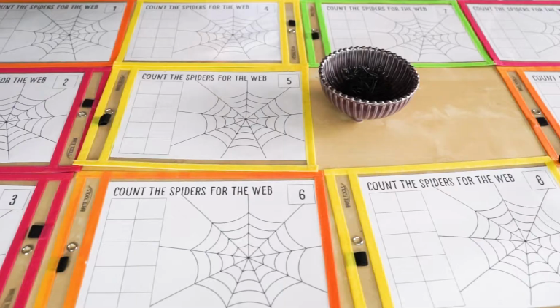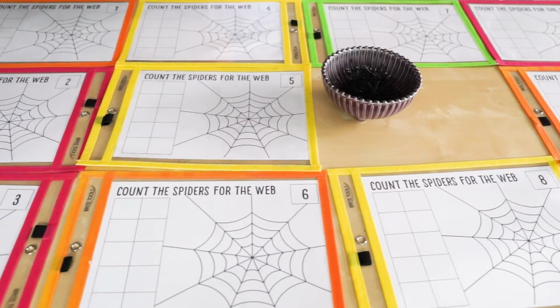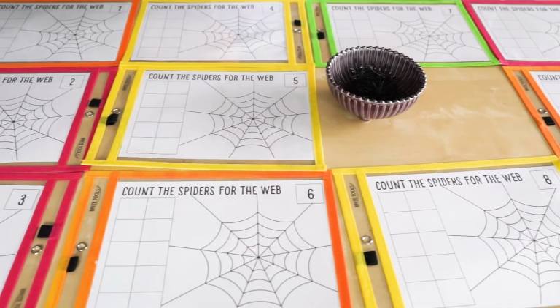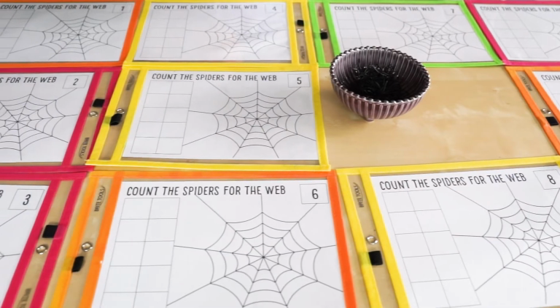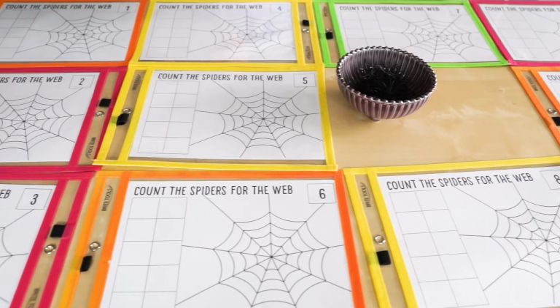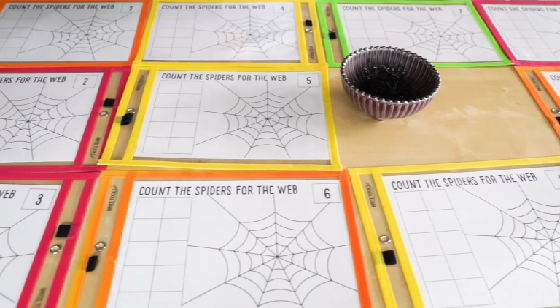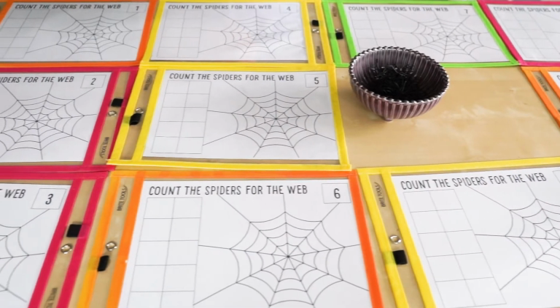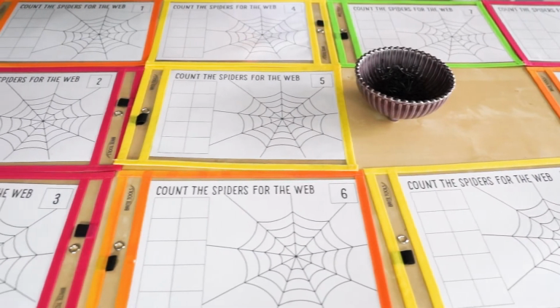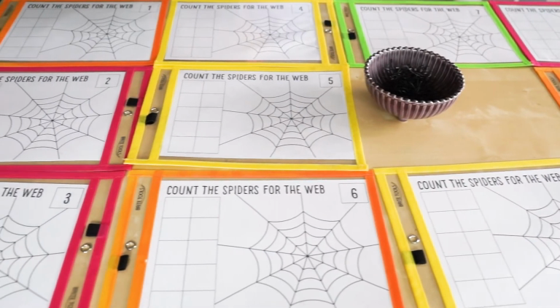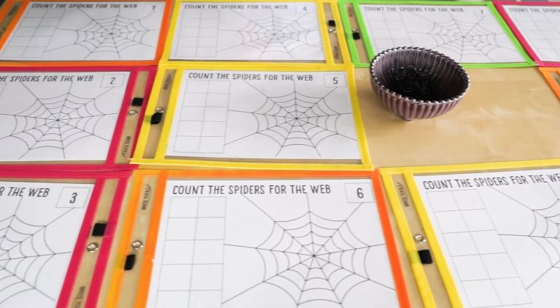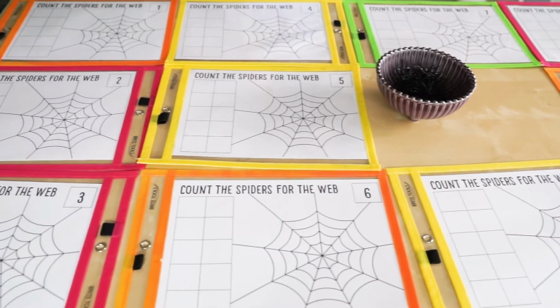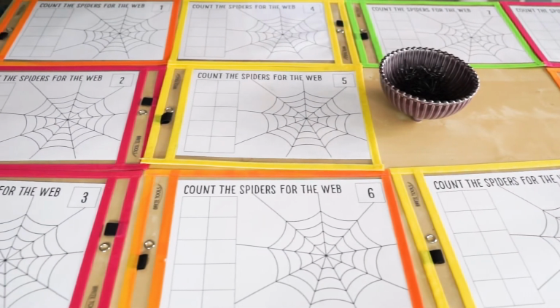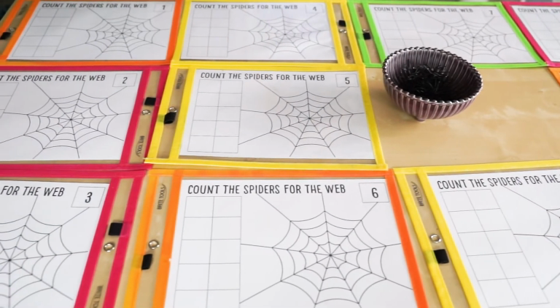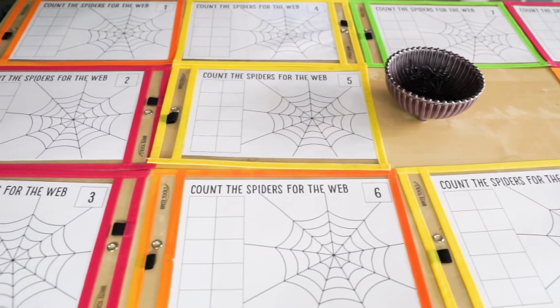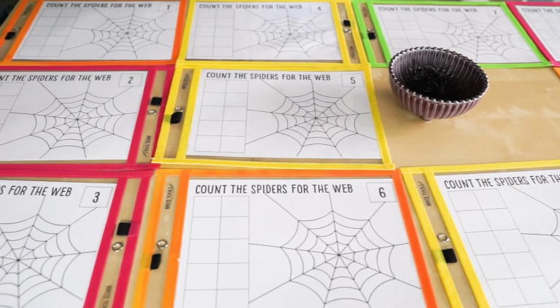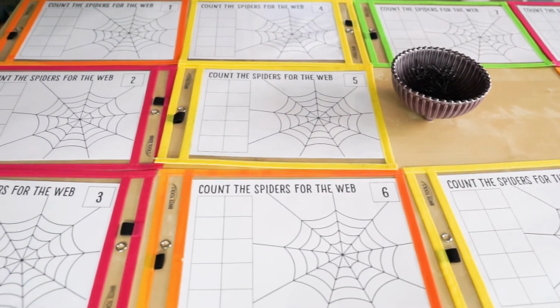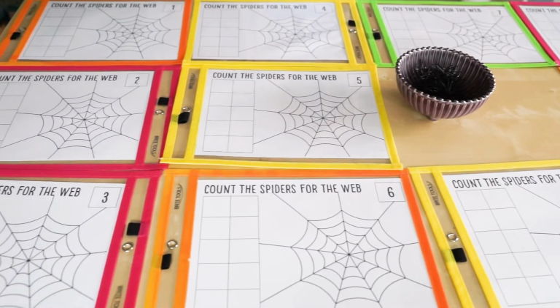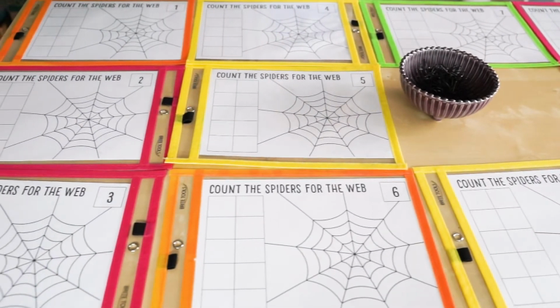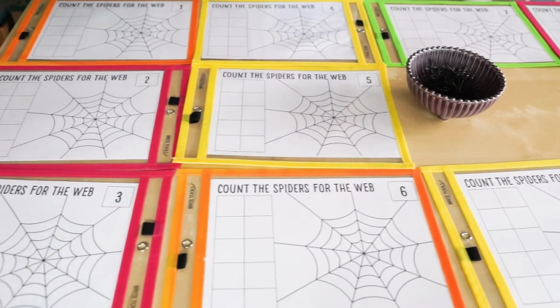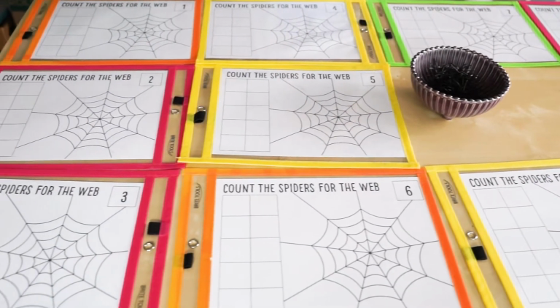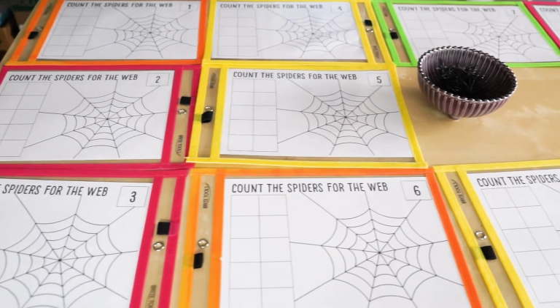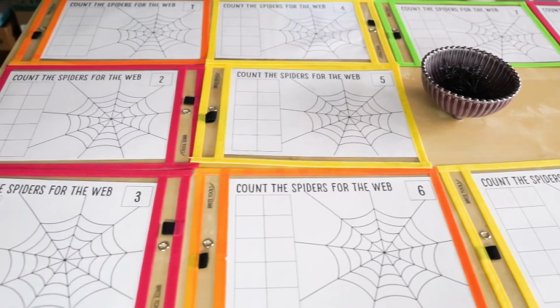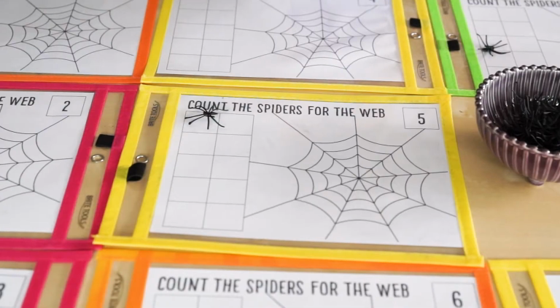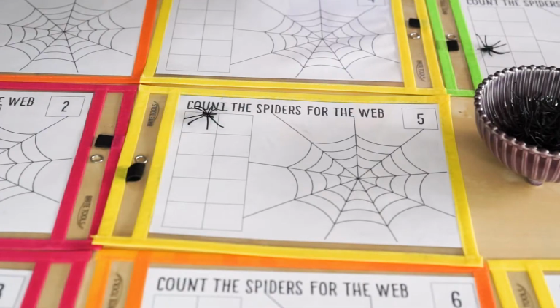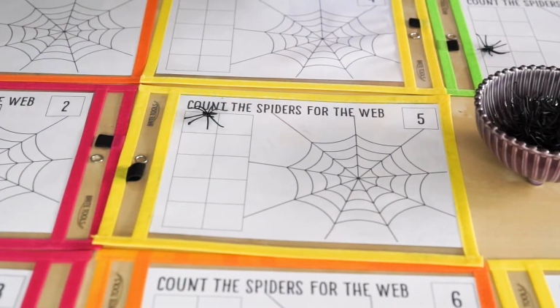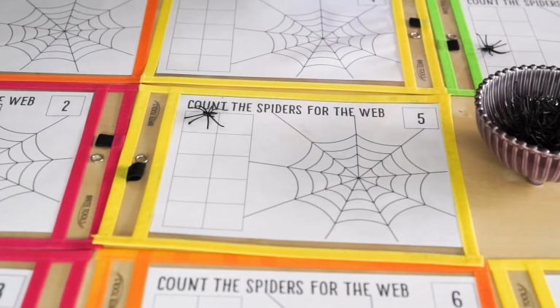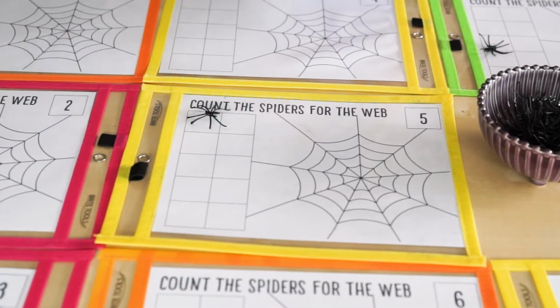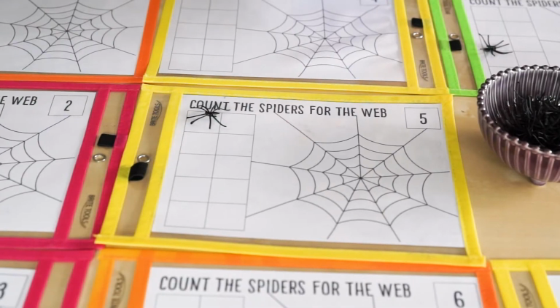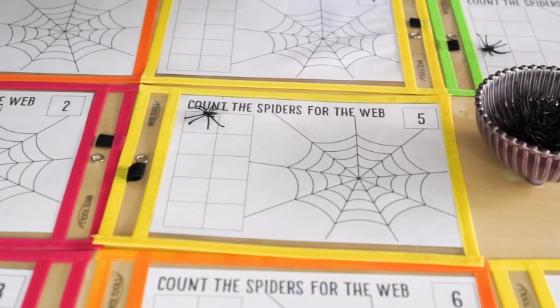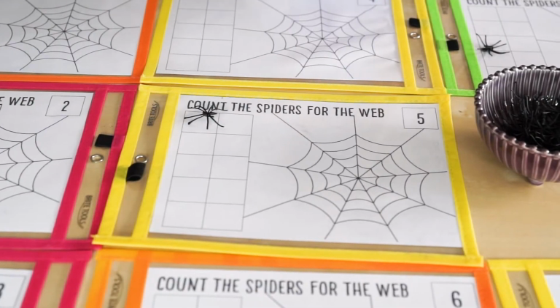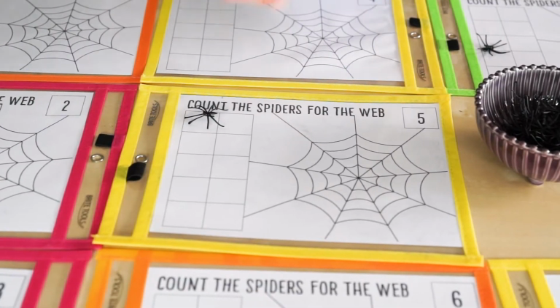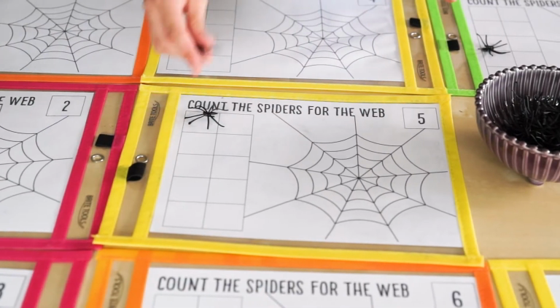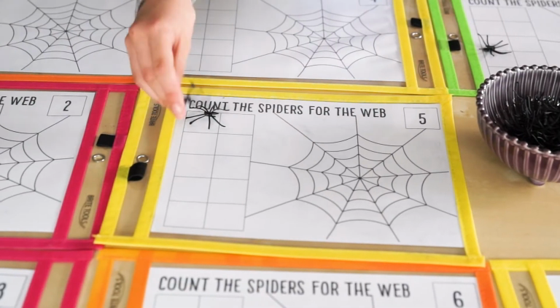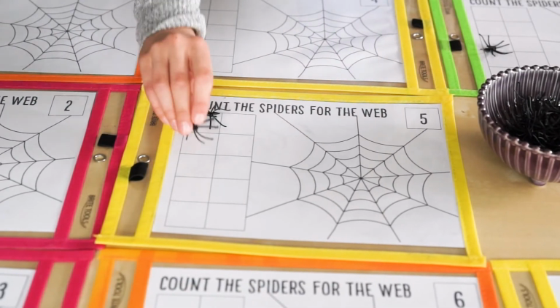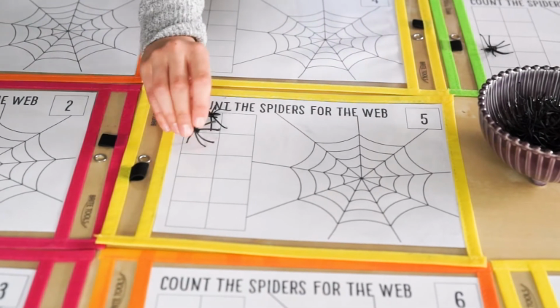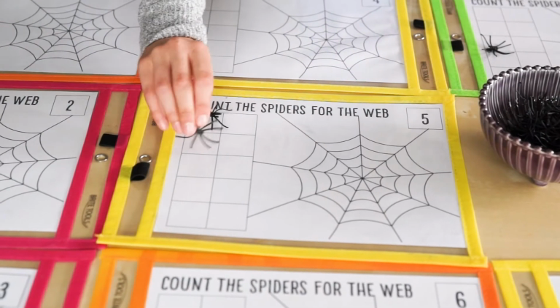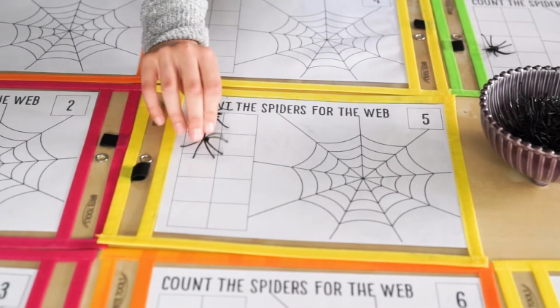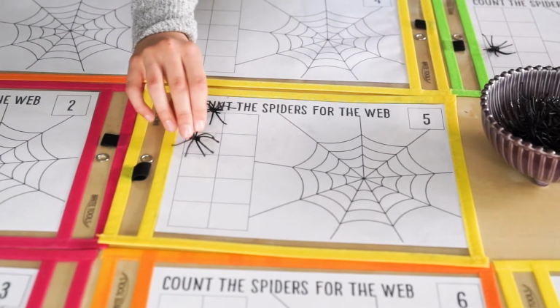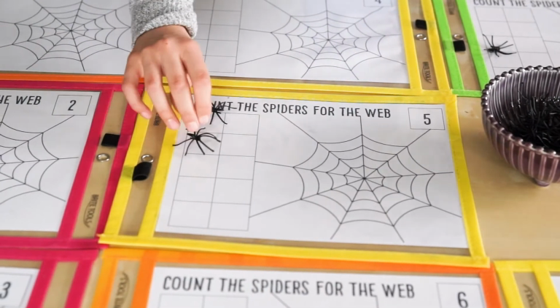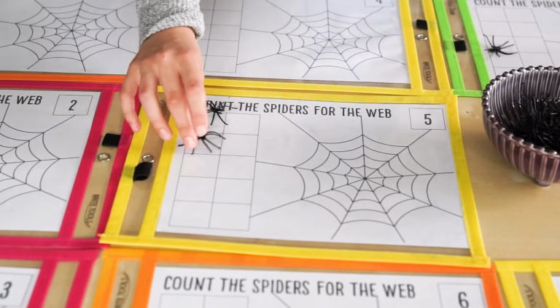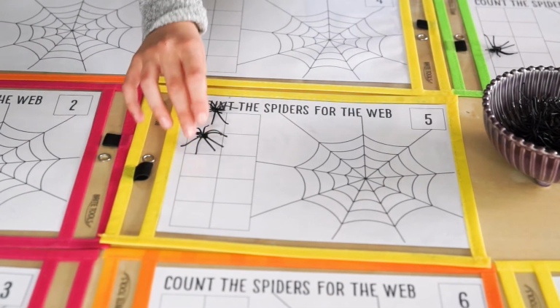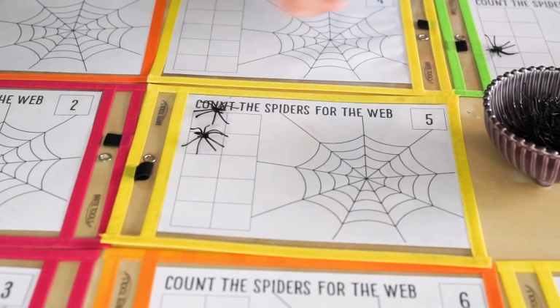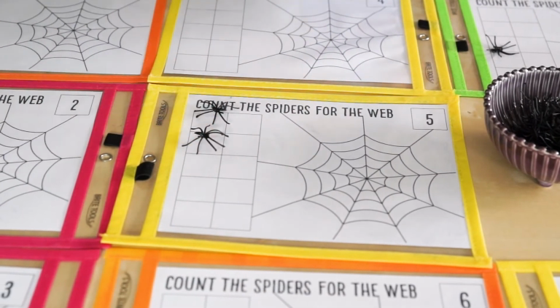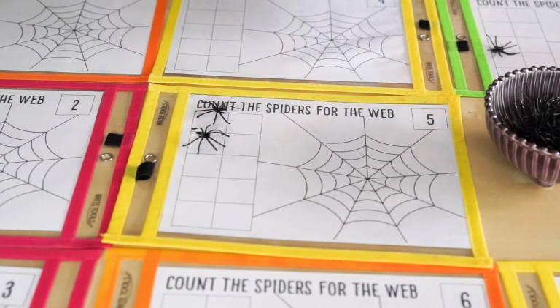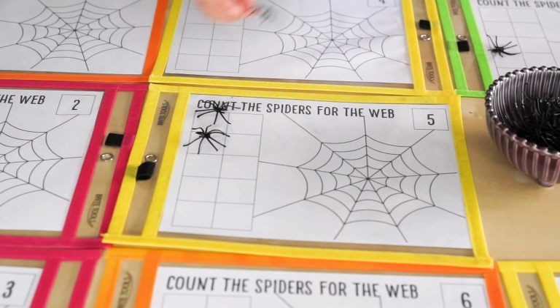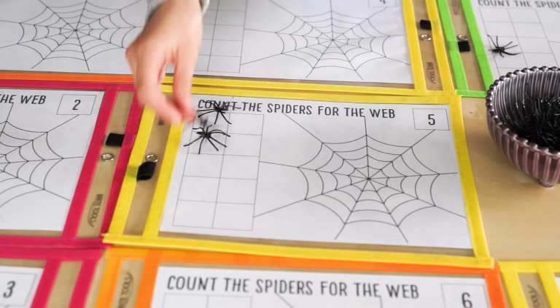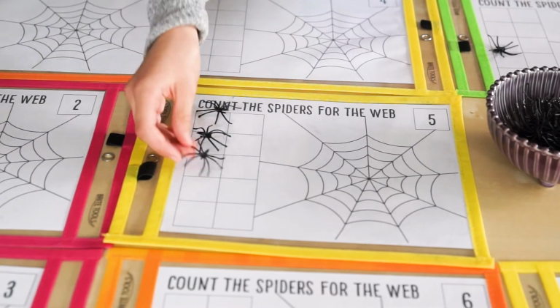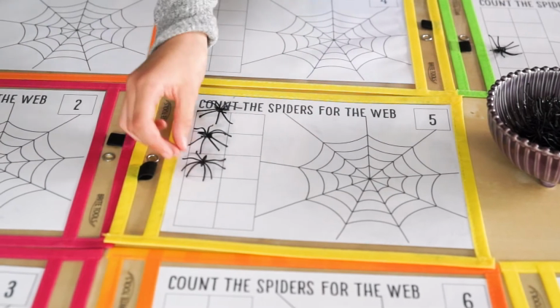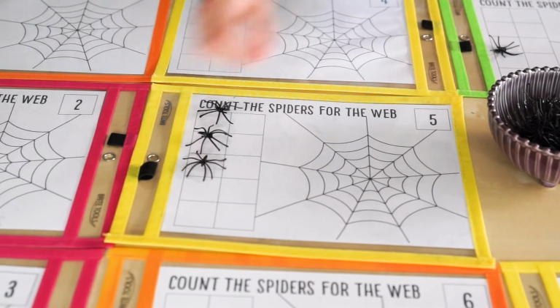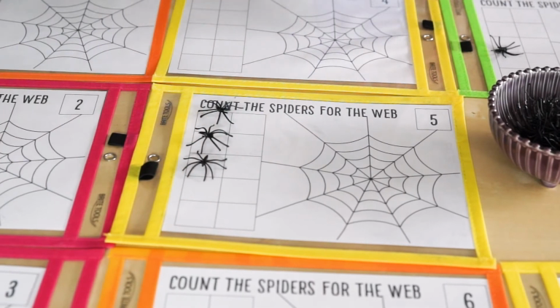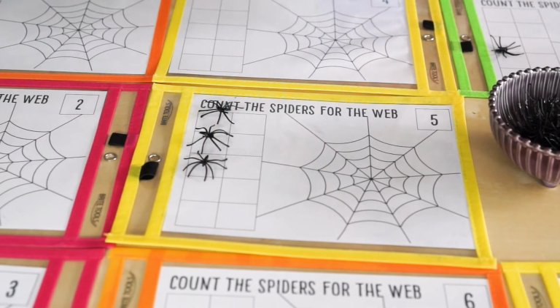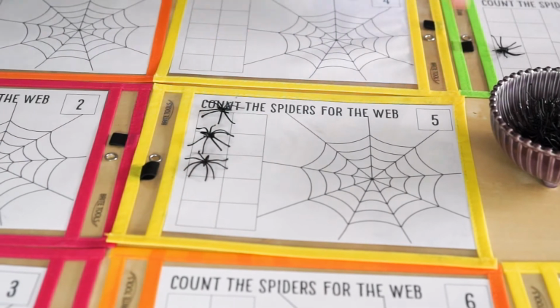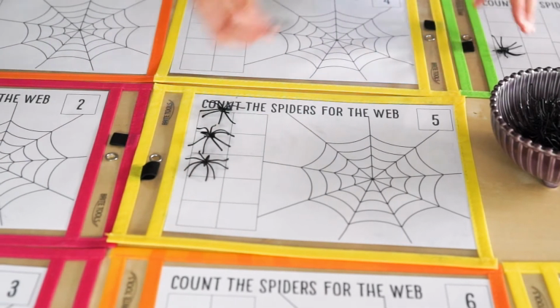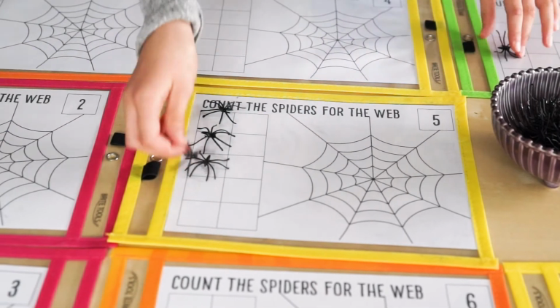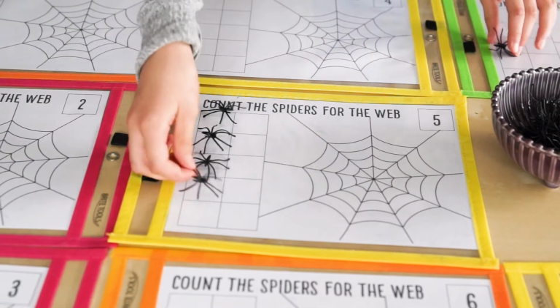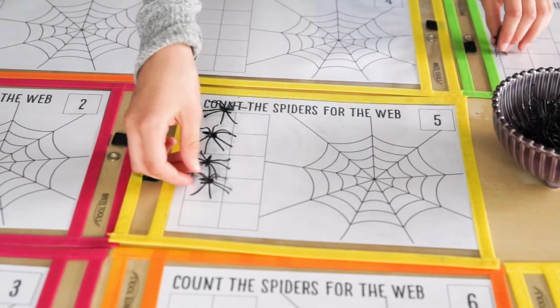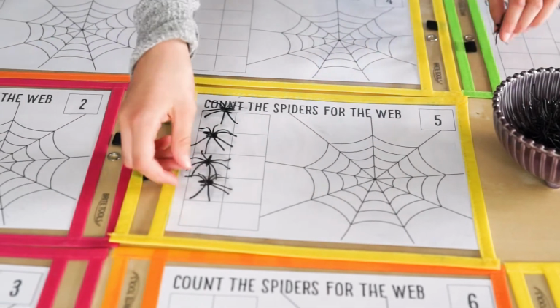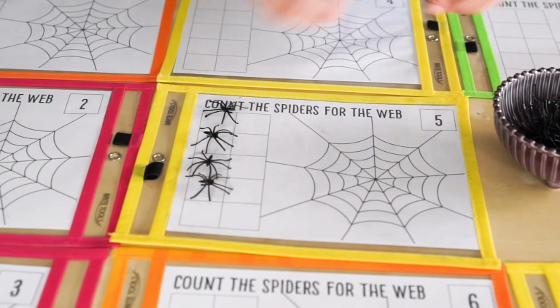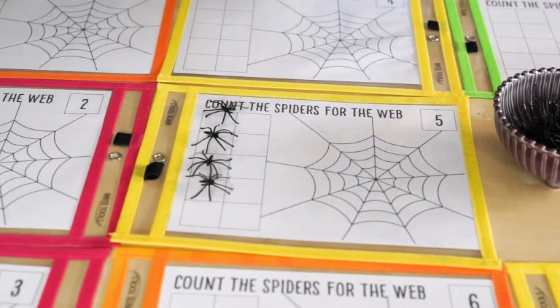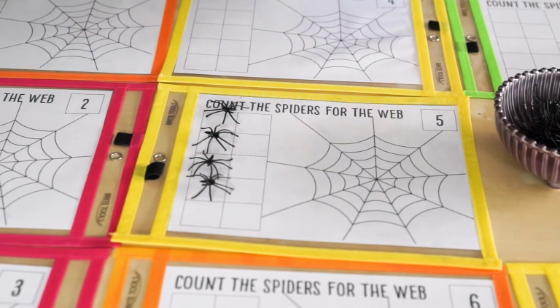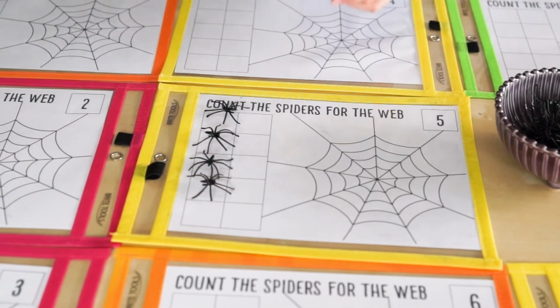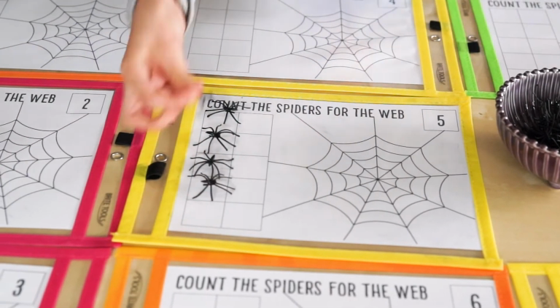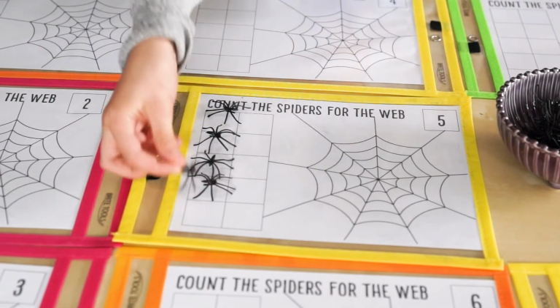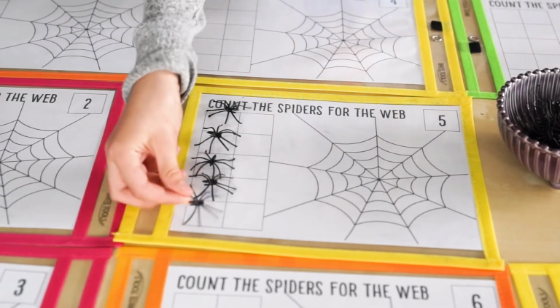Let's start with counting in a 10 frame. You can put them in a page protector if you'd like. Three, four, five.